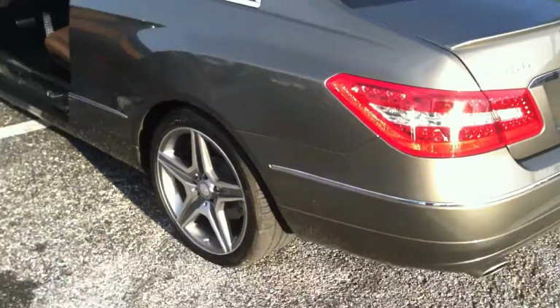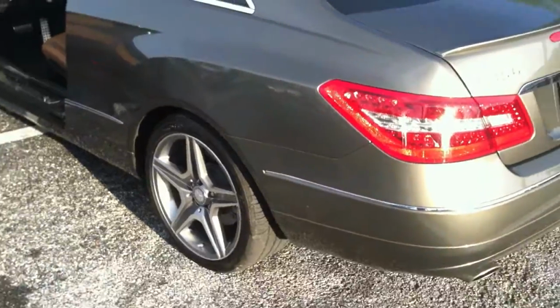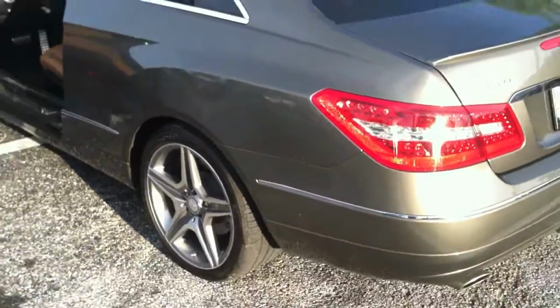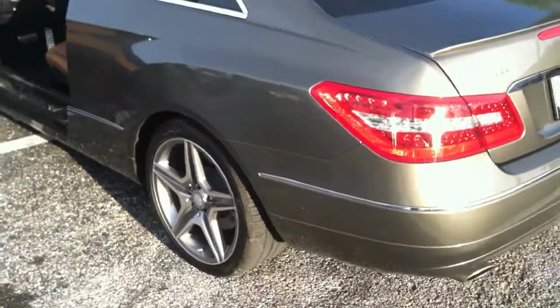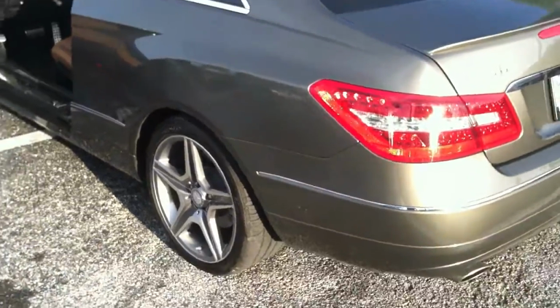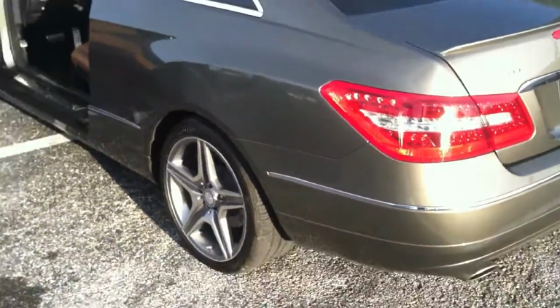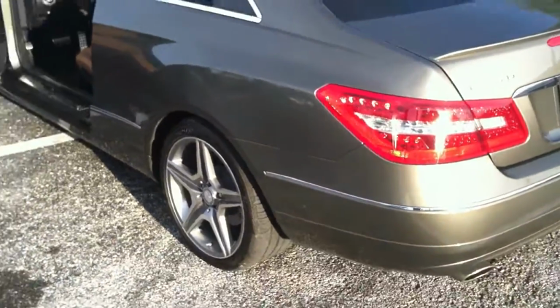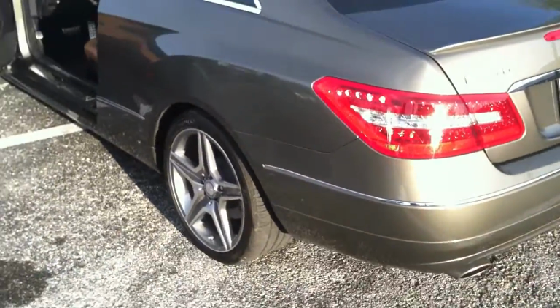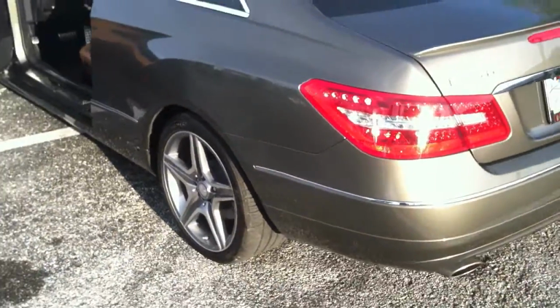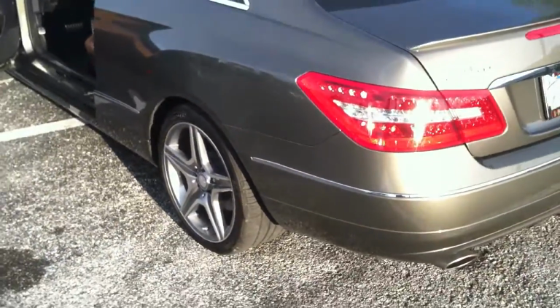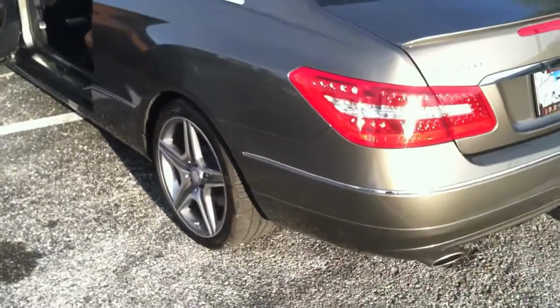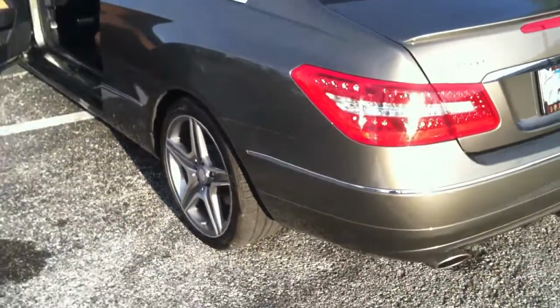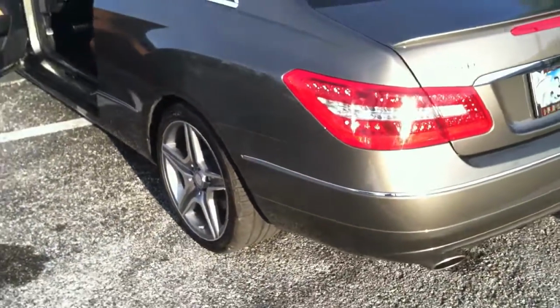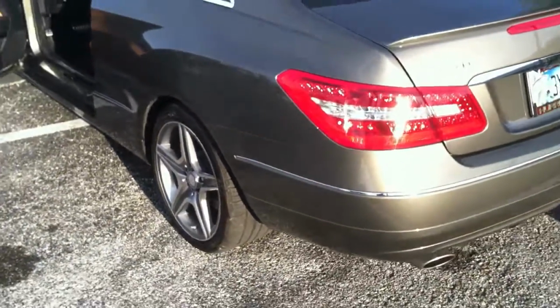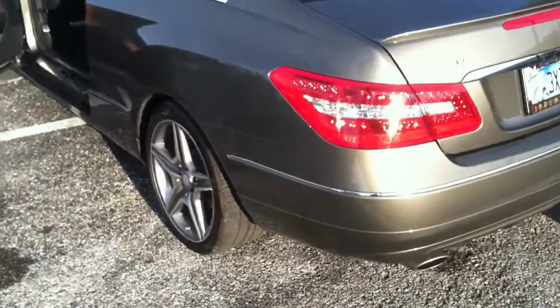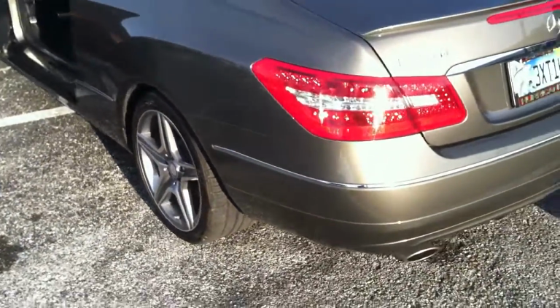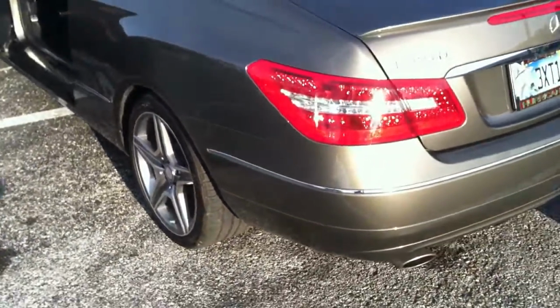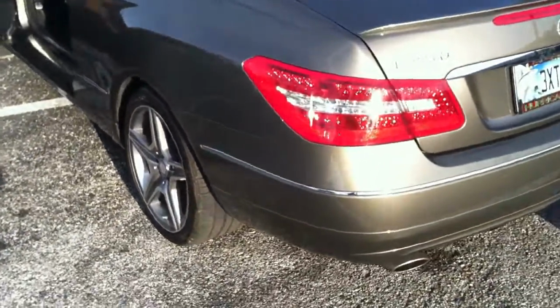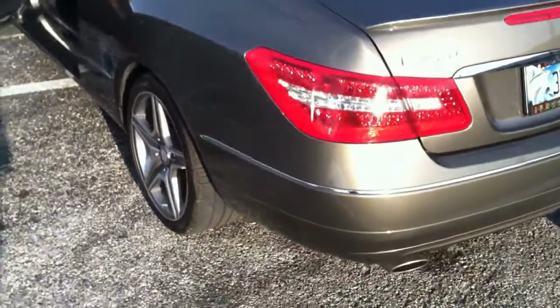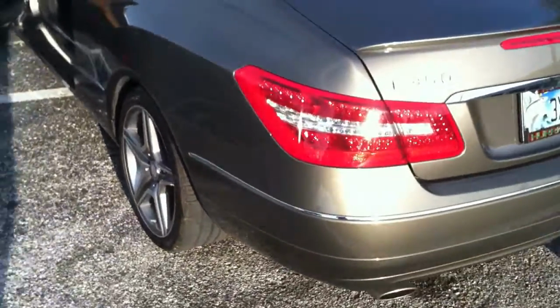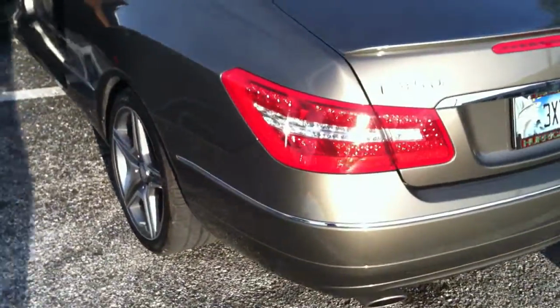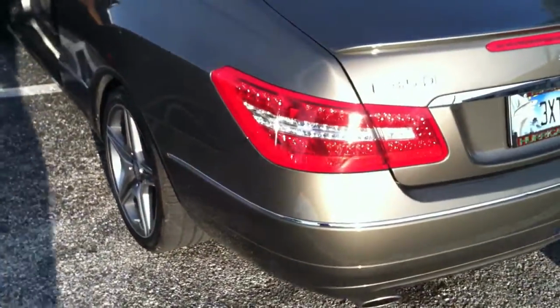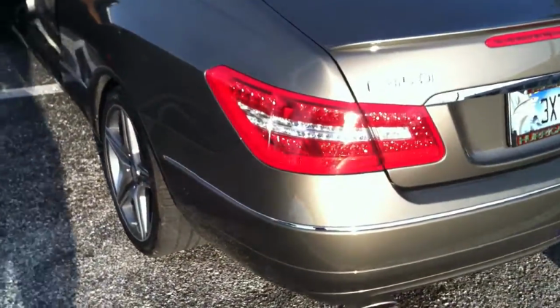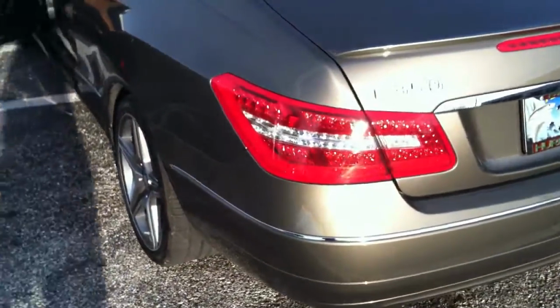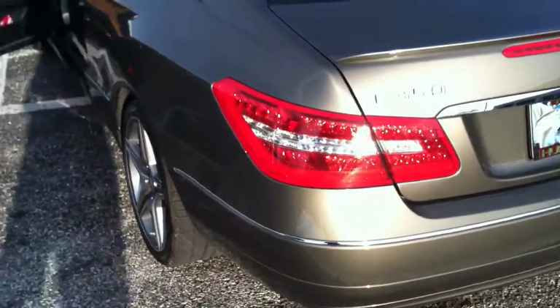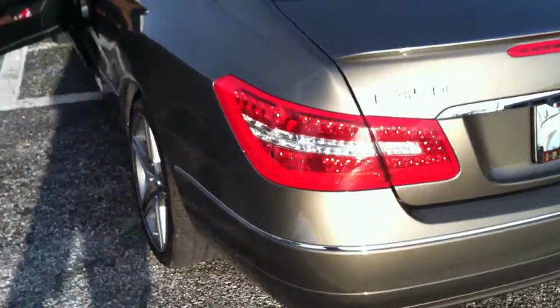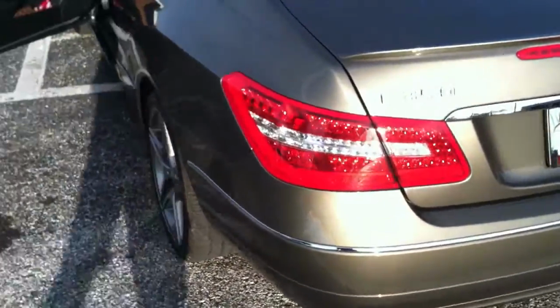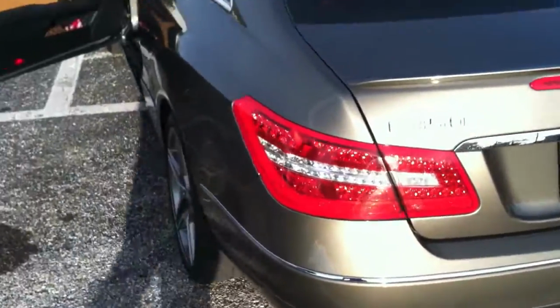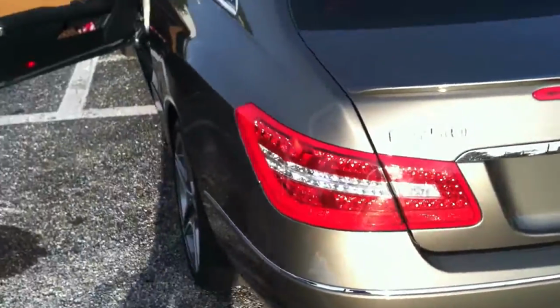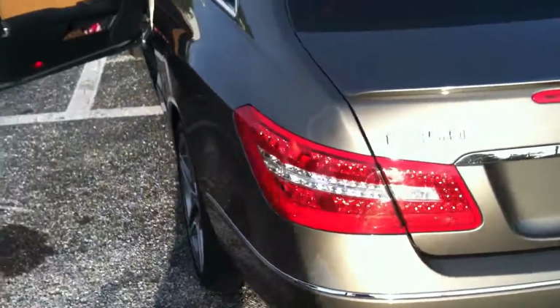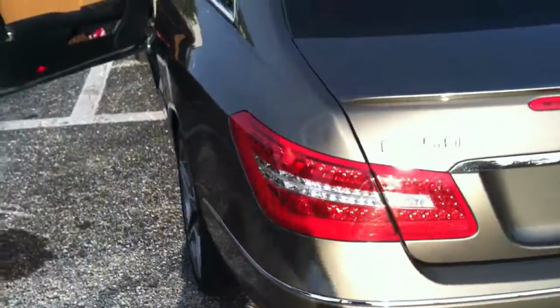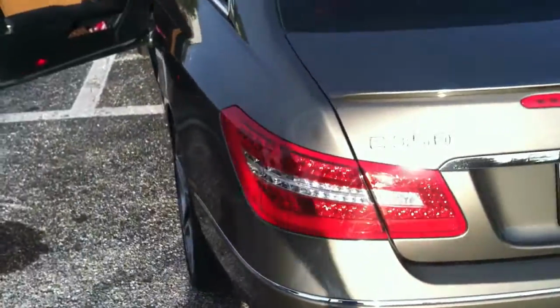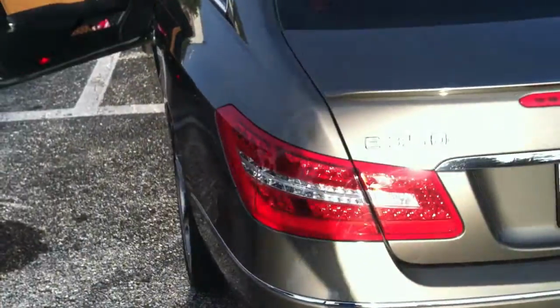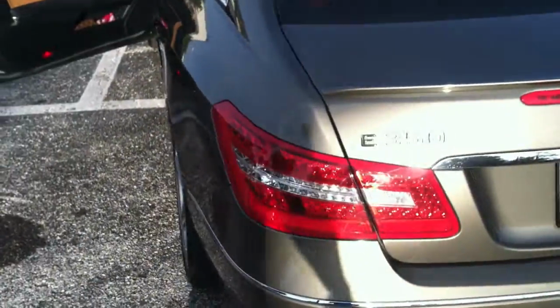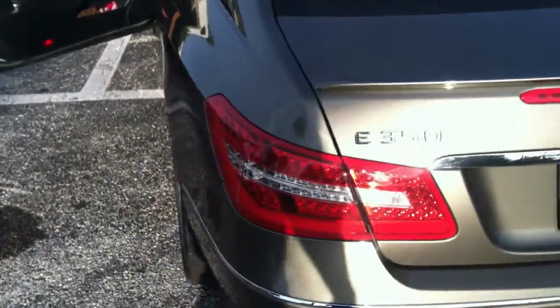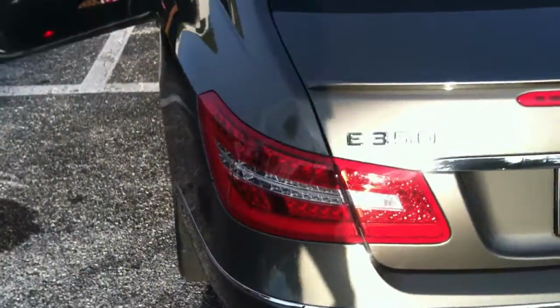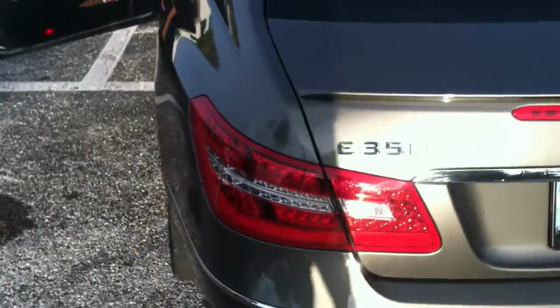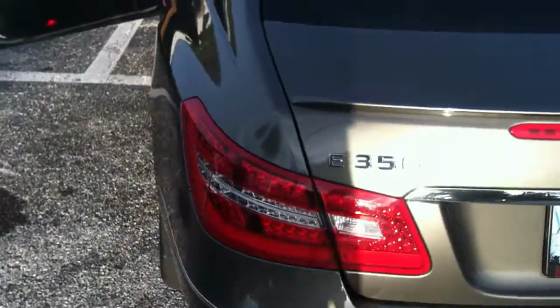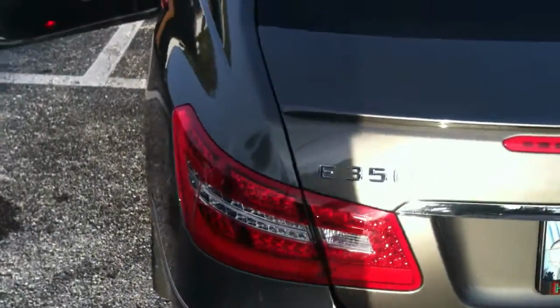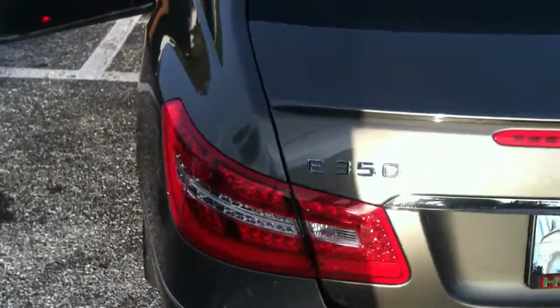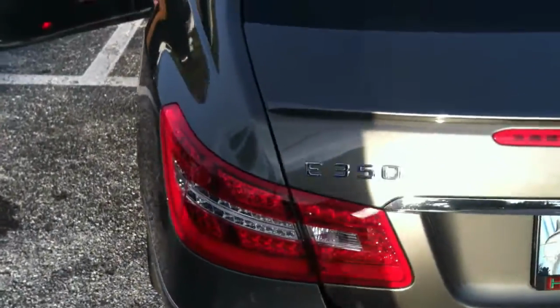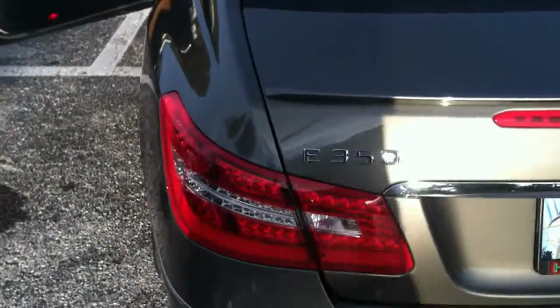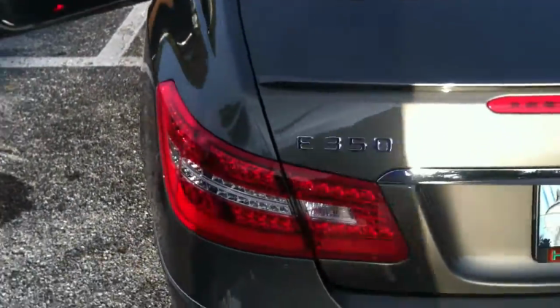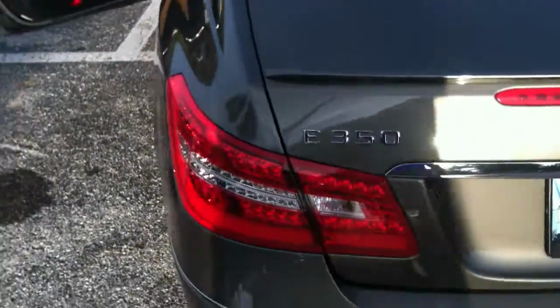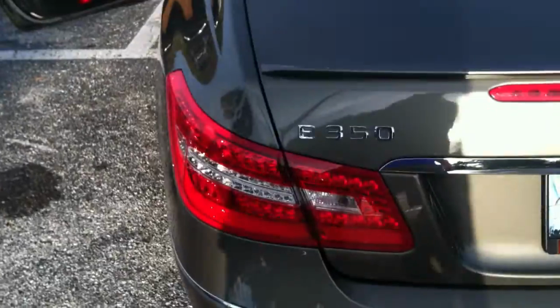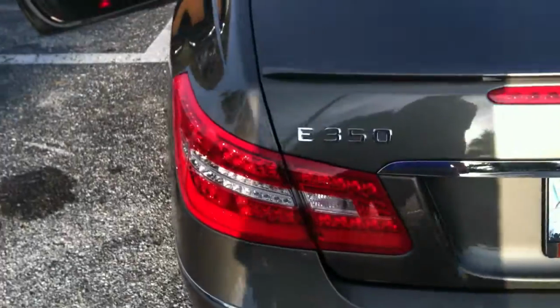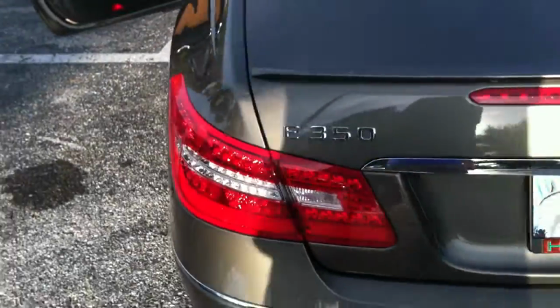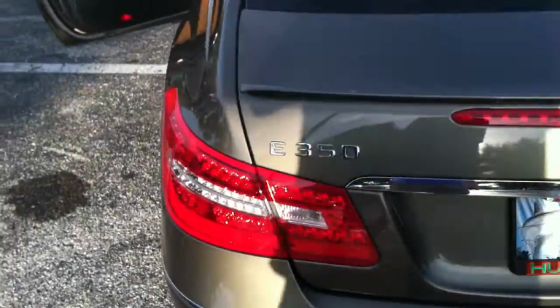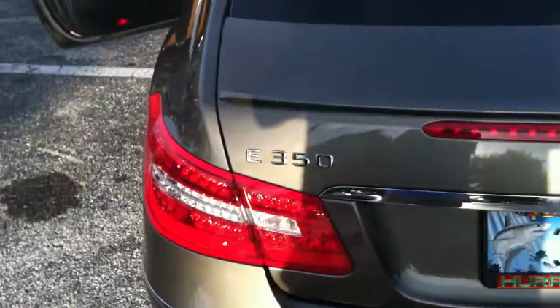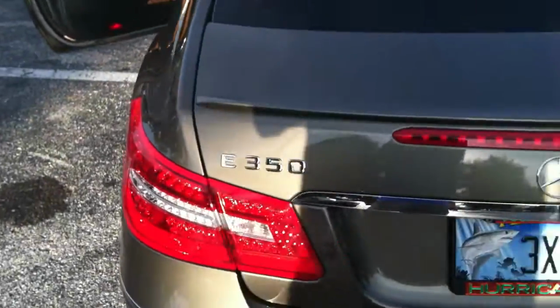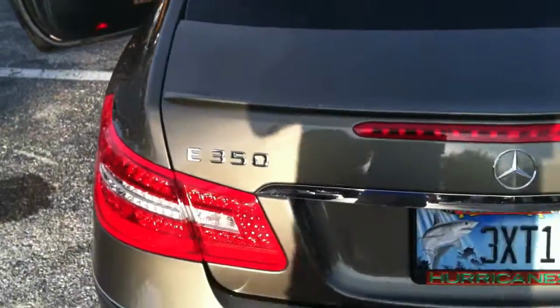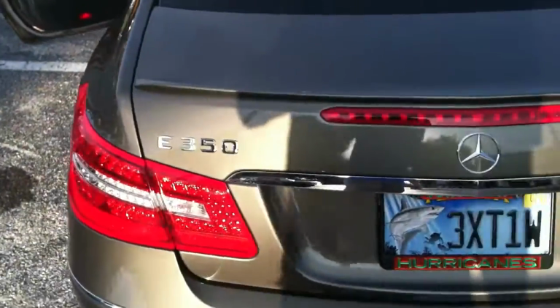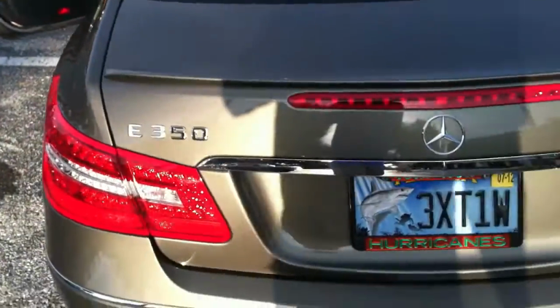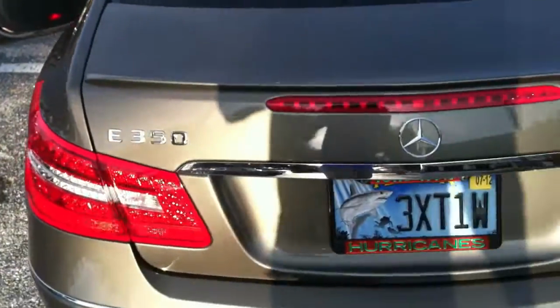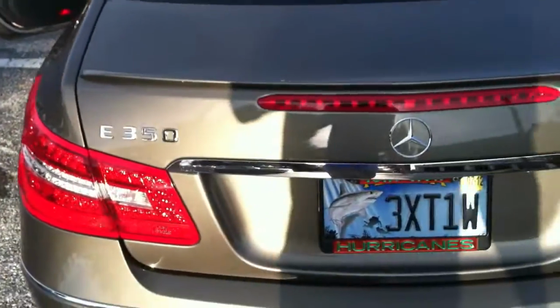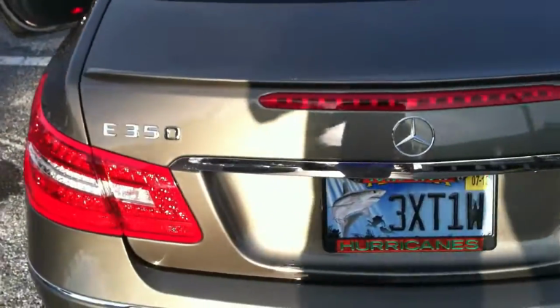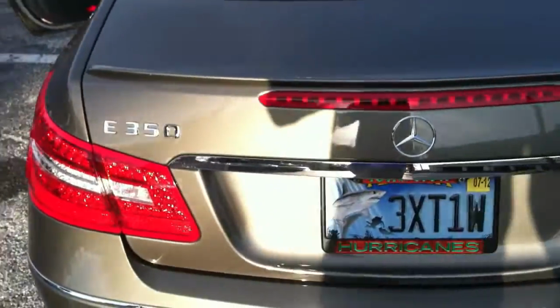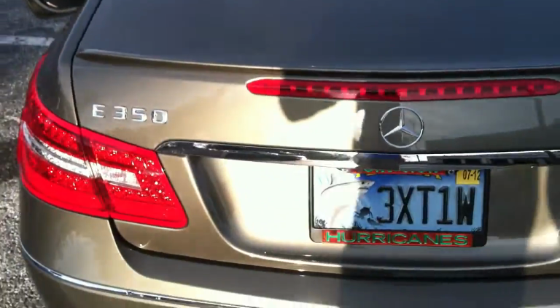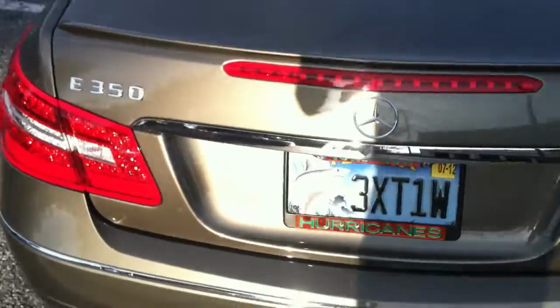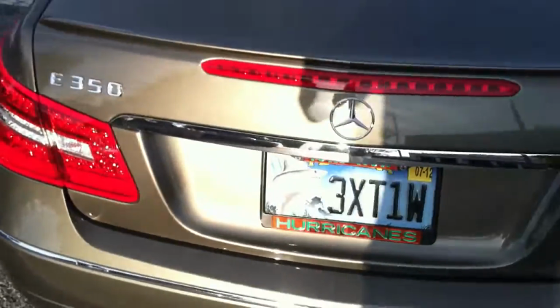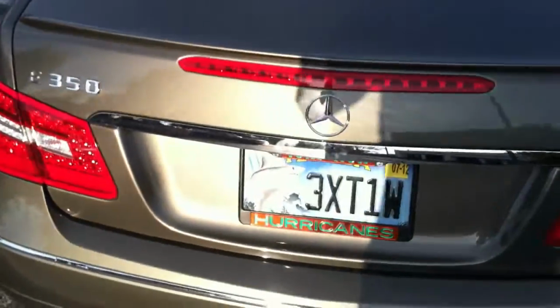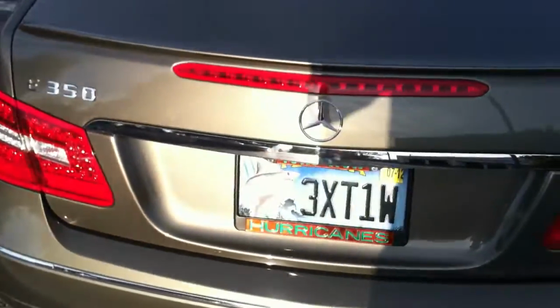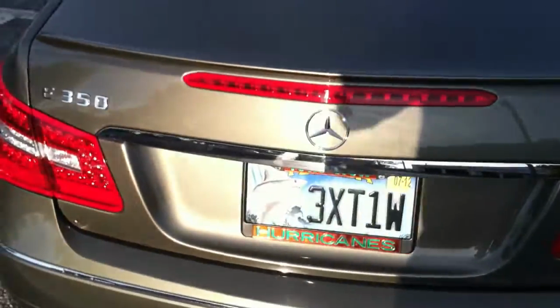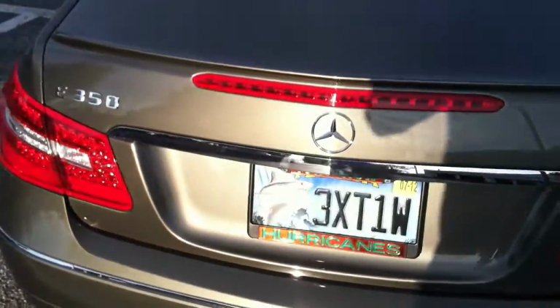Hey everyone, how's it going? It's December 20th, this is Kevin with SCAR Audio. We just finished doing a 2012 Mercedes E350.